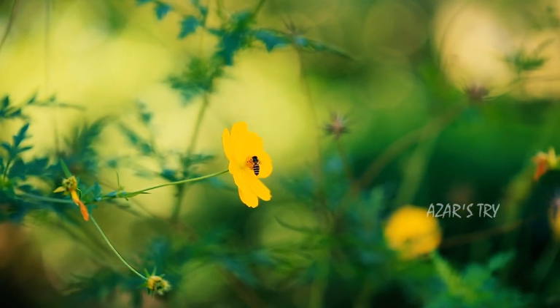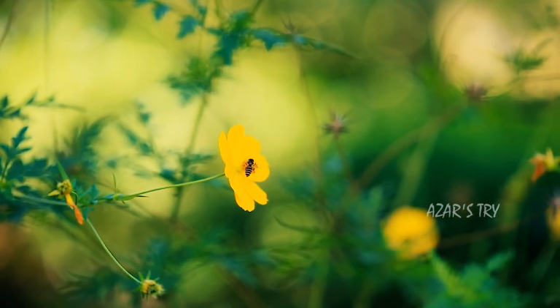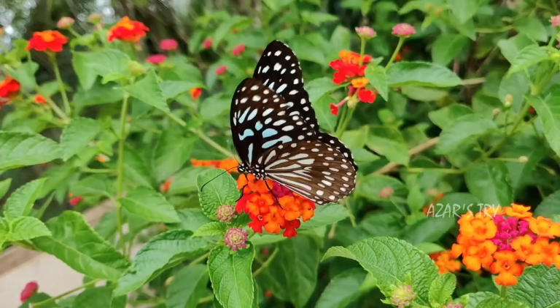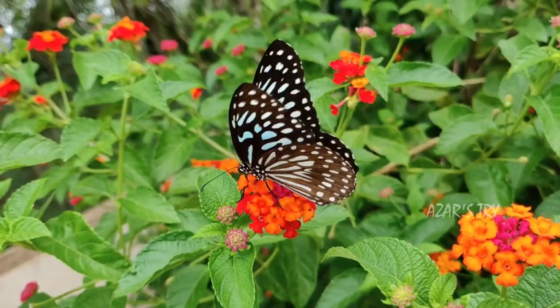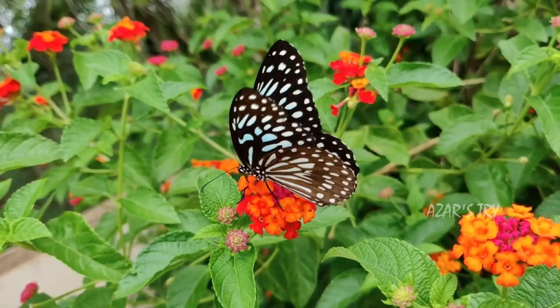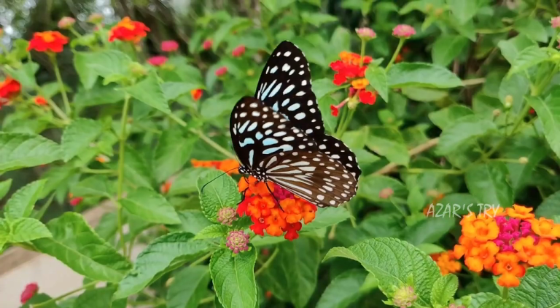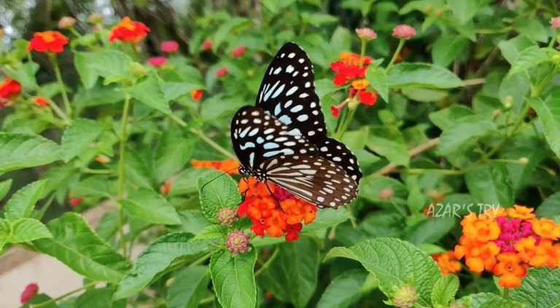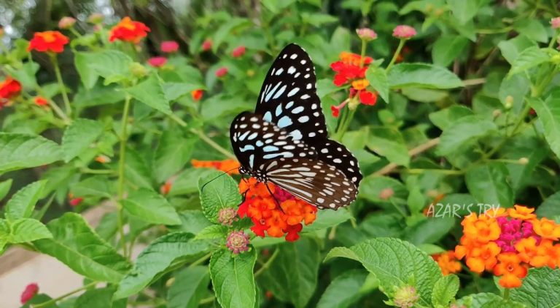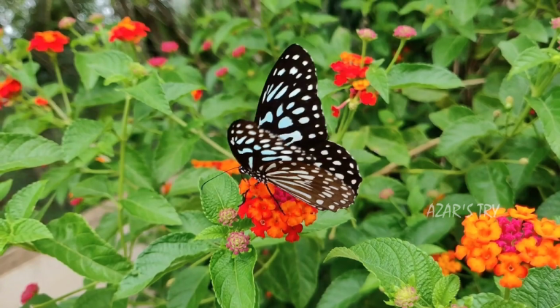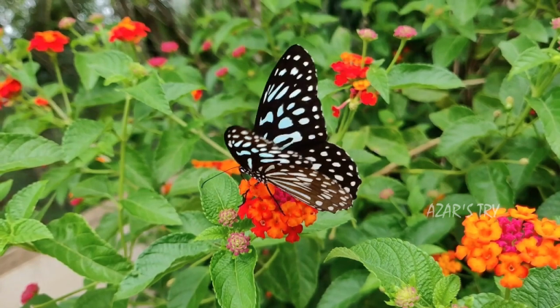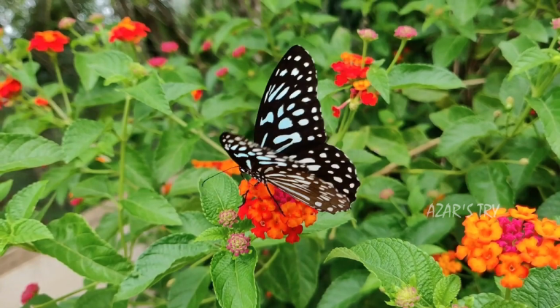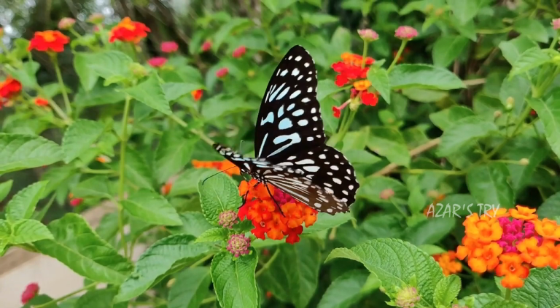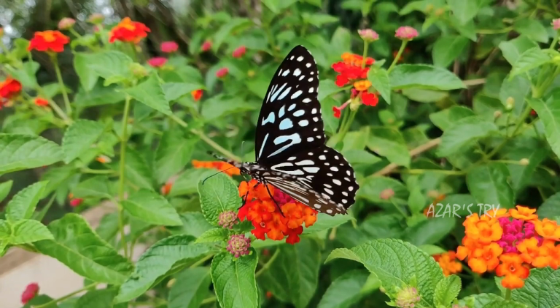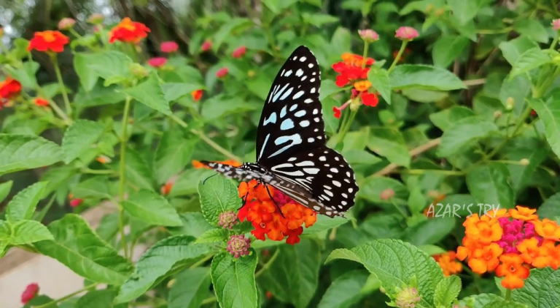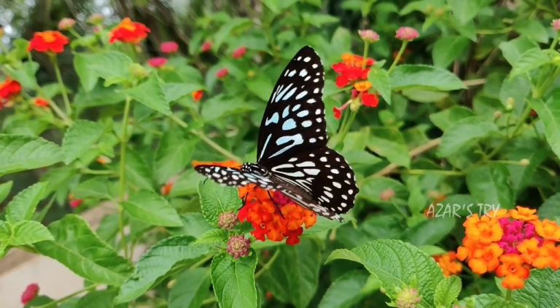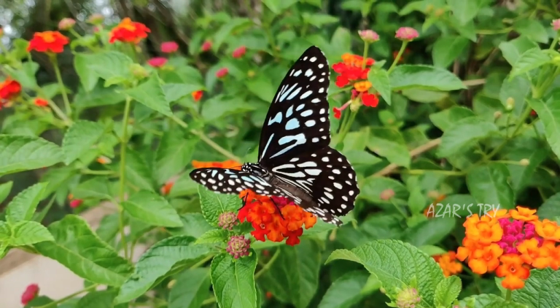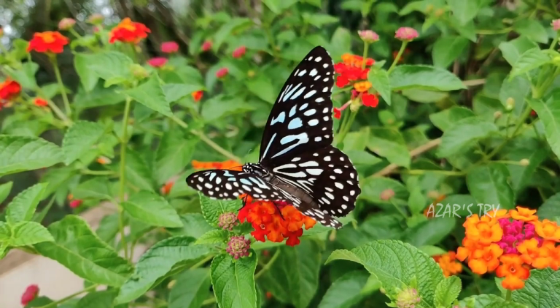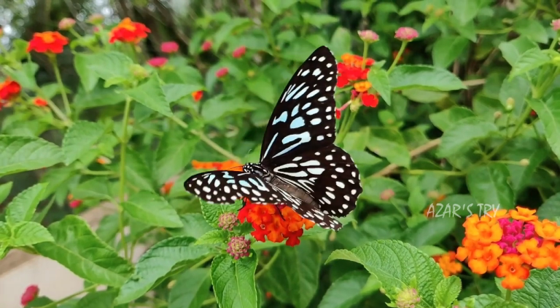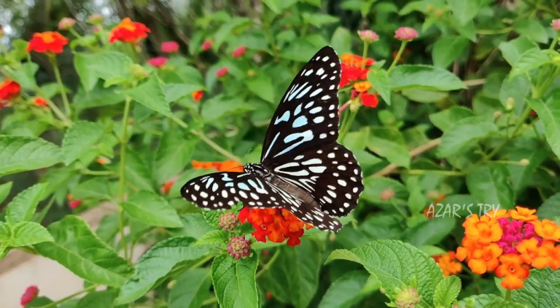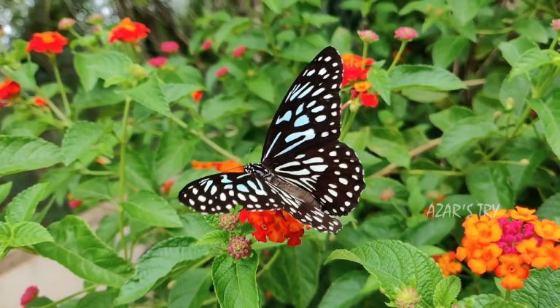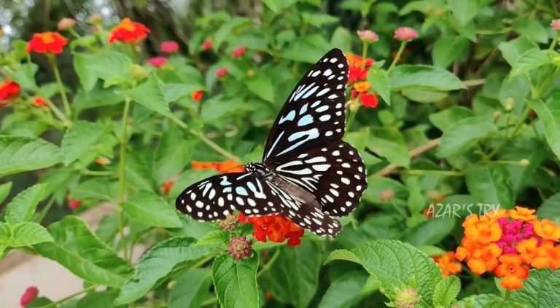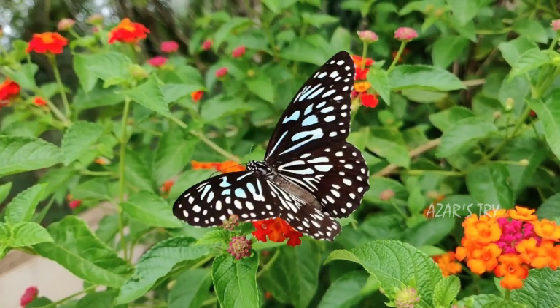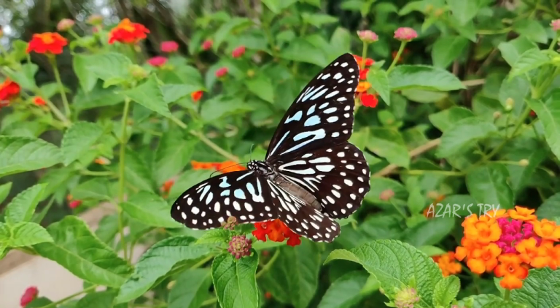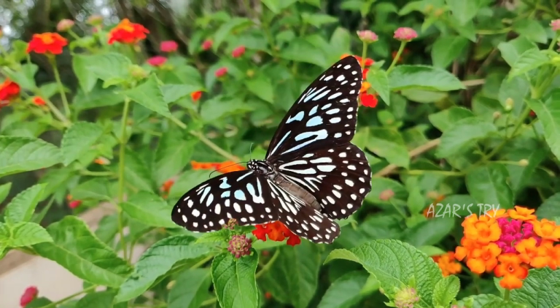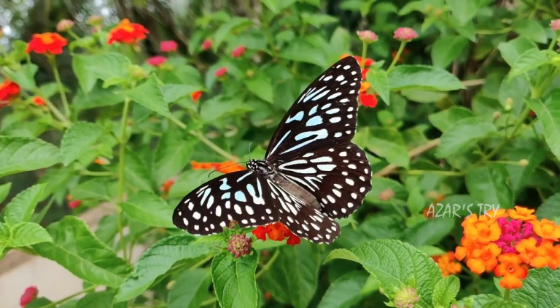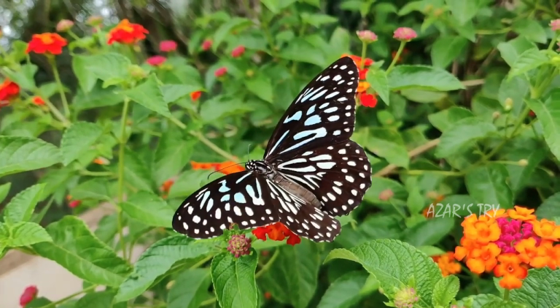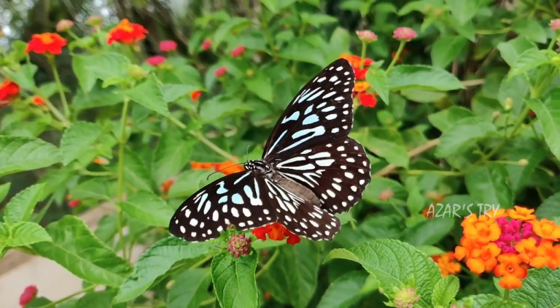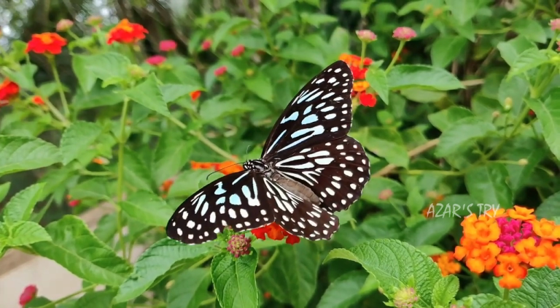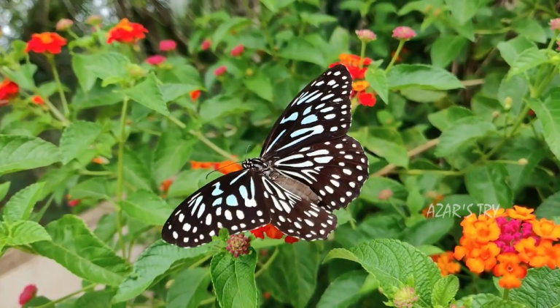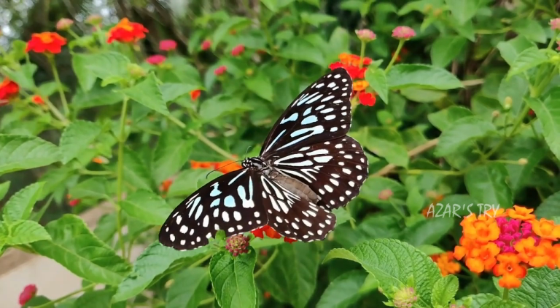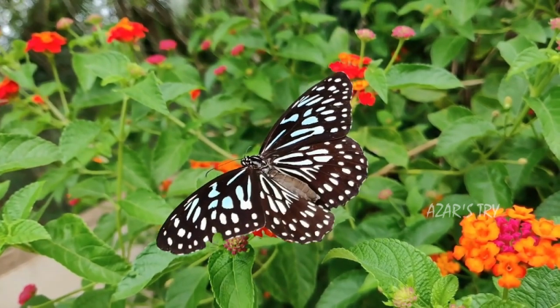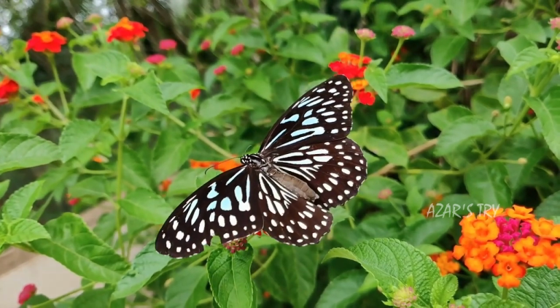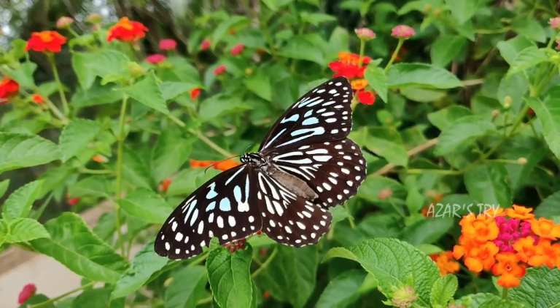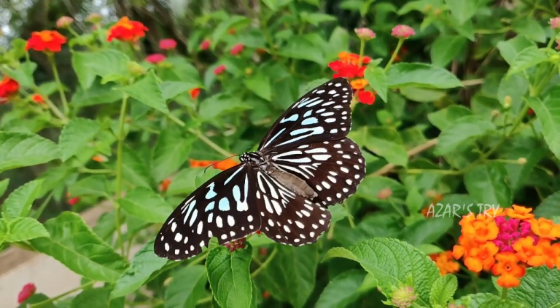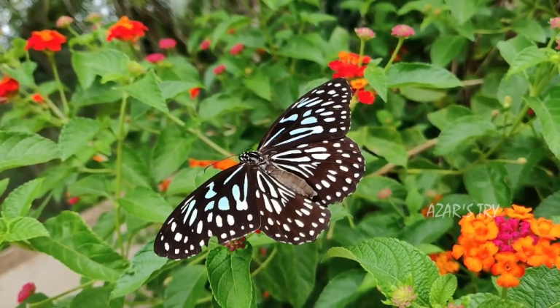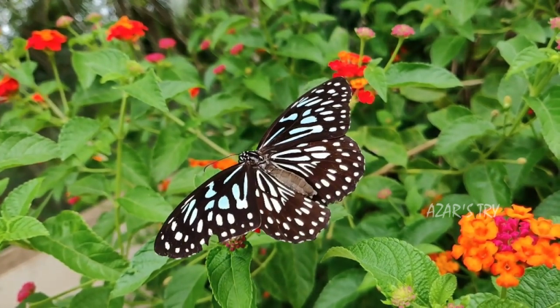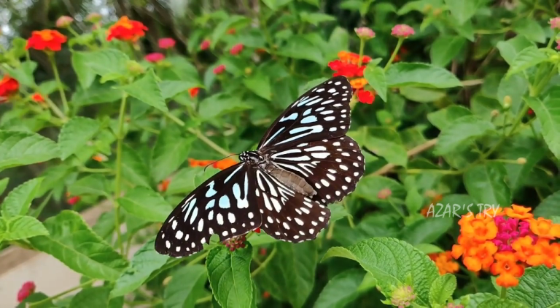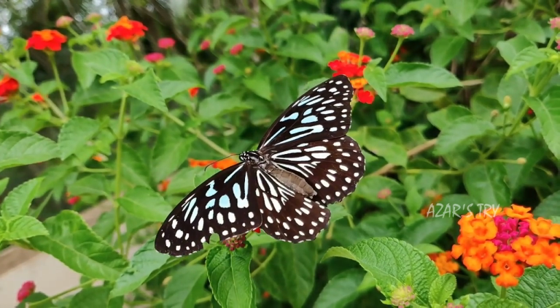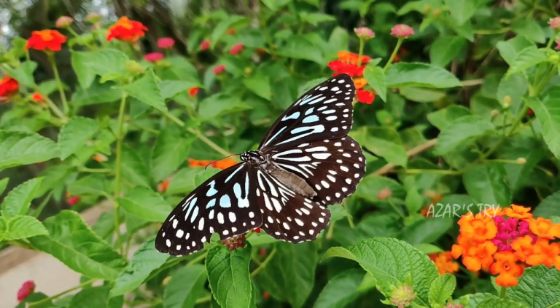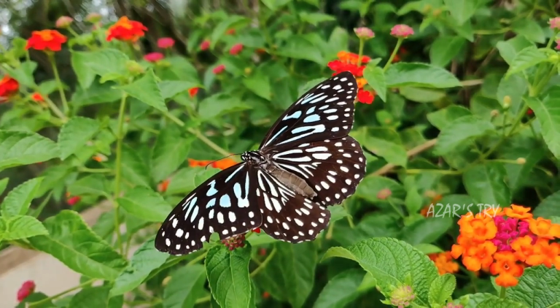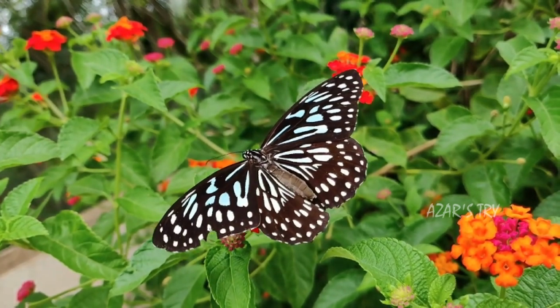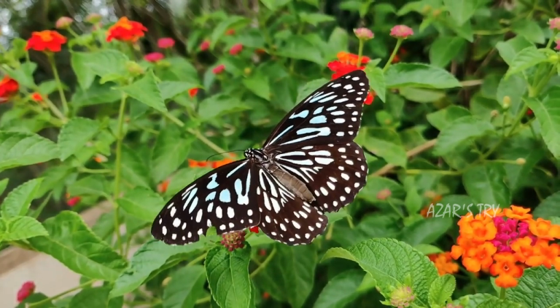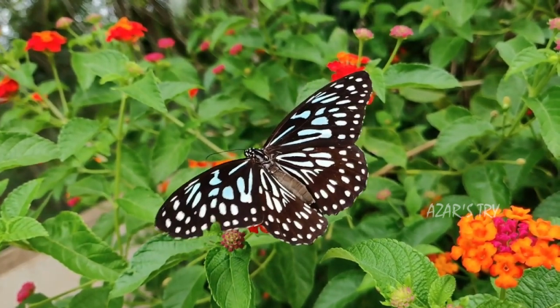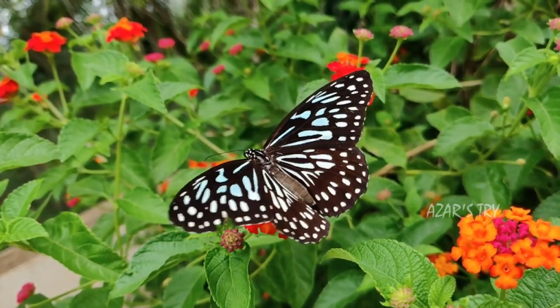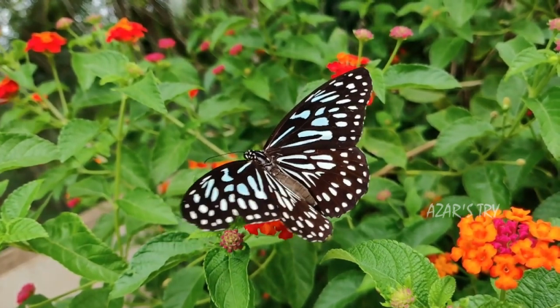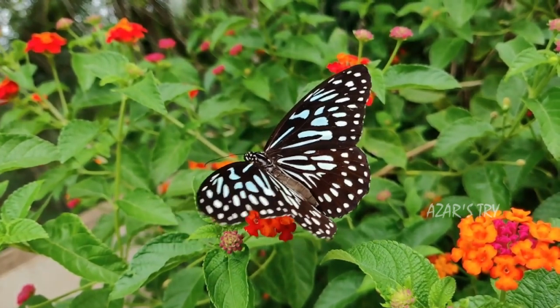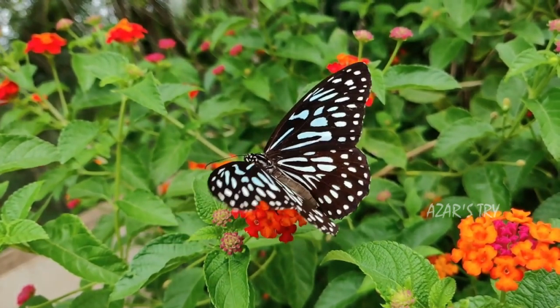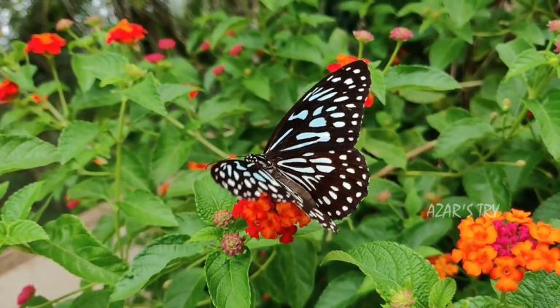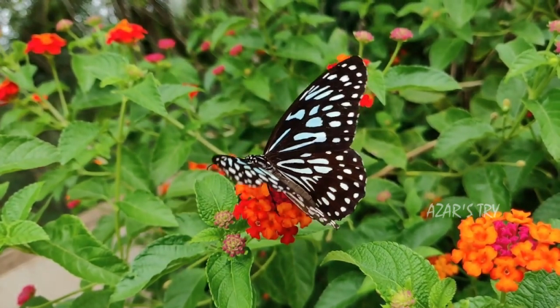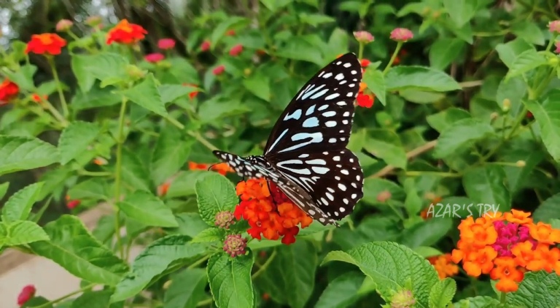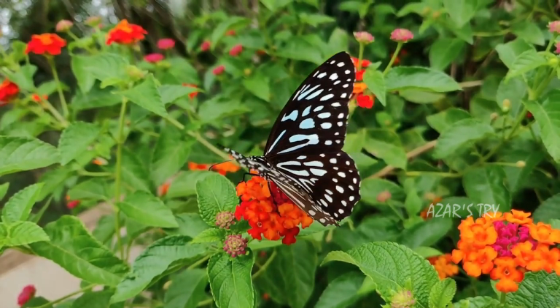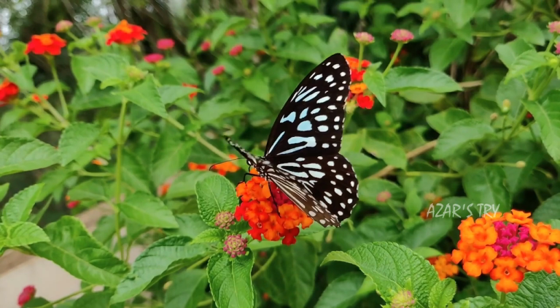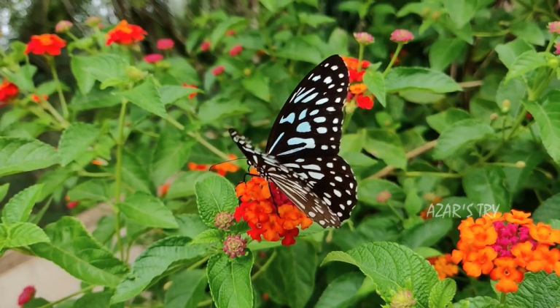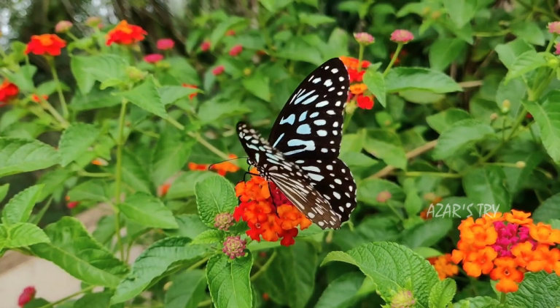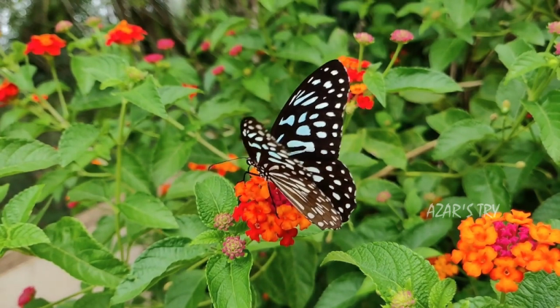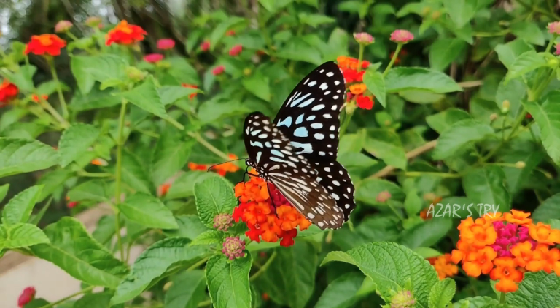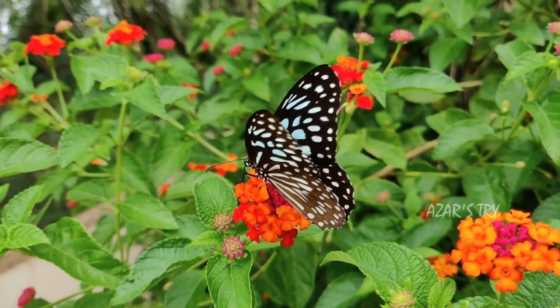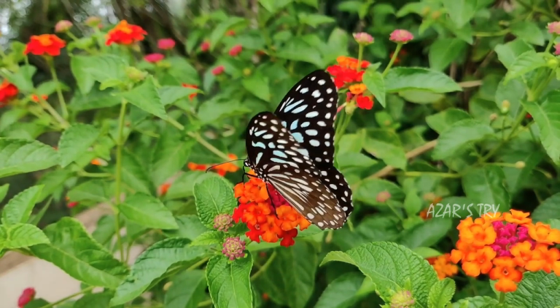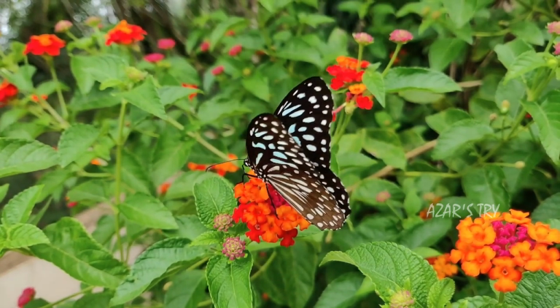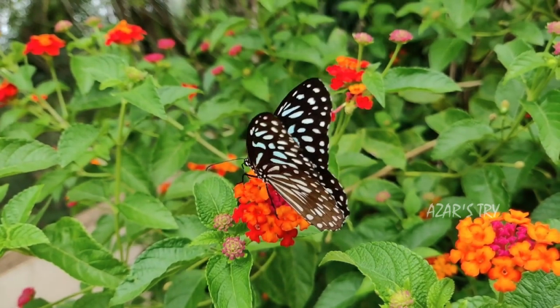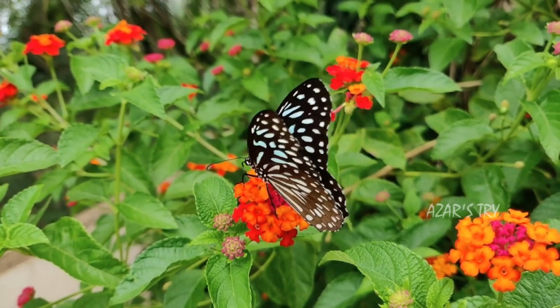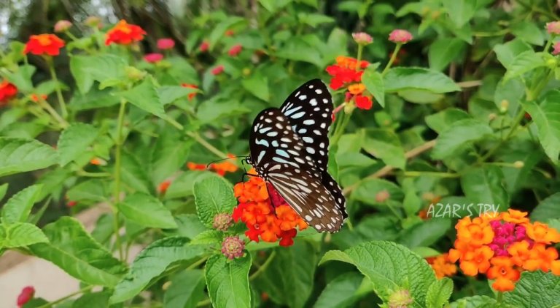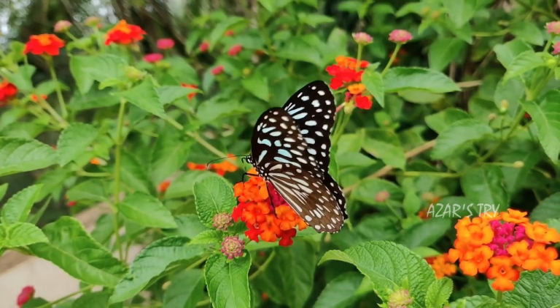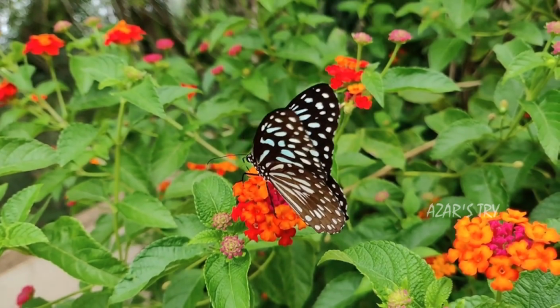Plants can photosynthesize due to cells called chloroplasts that contain chlorophyll. This is what makes plants green.